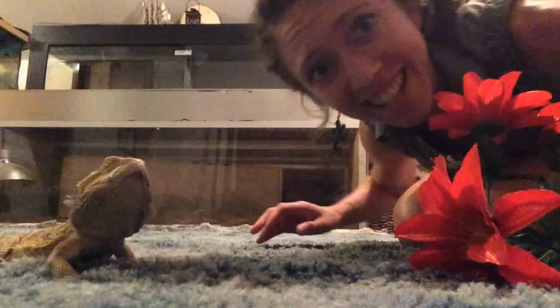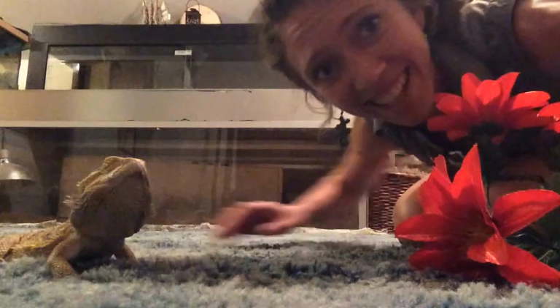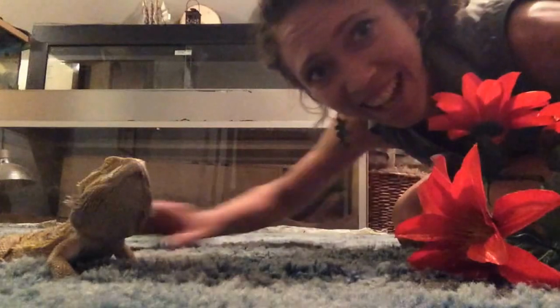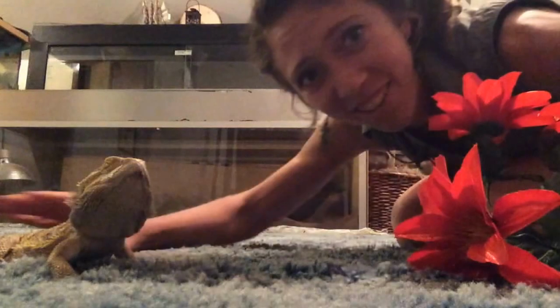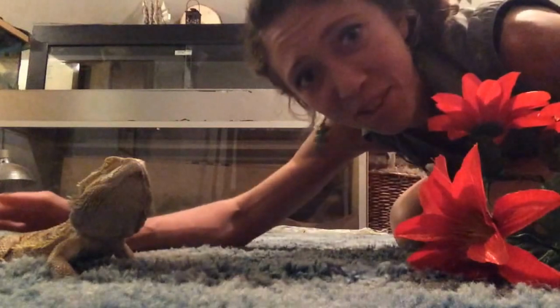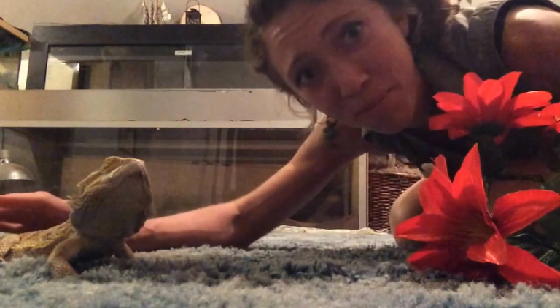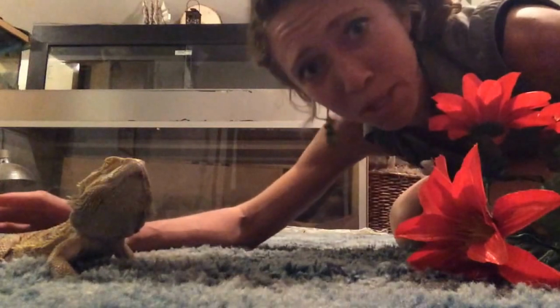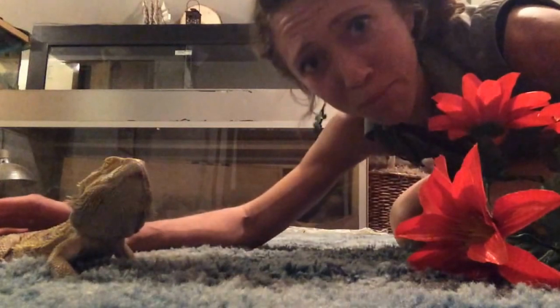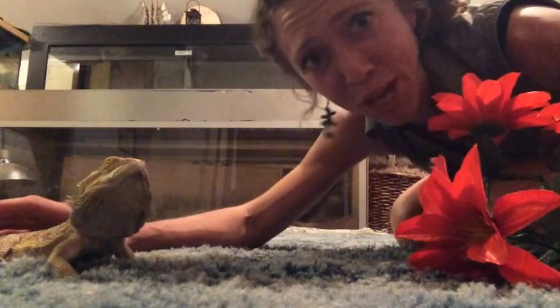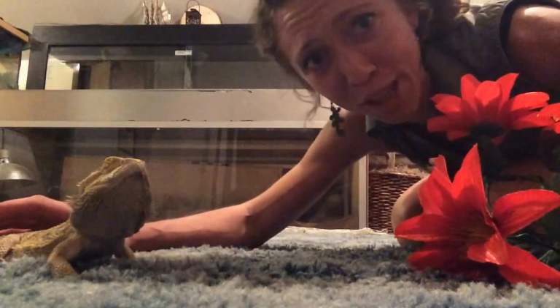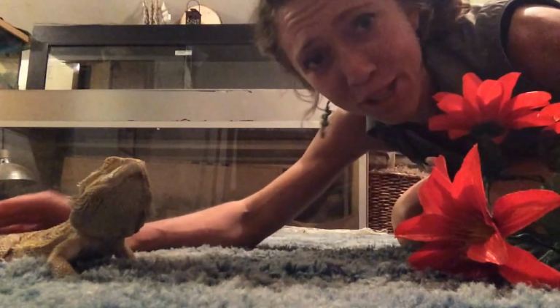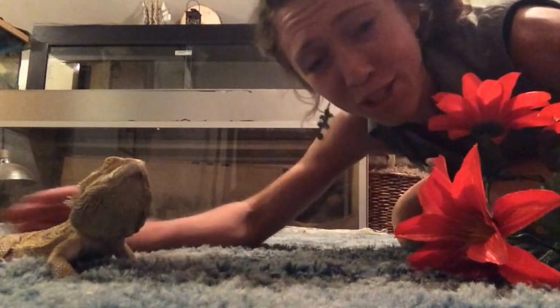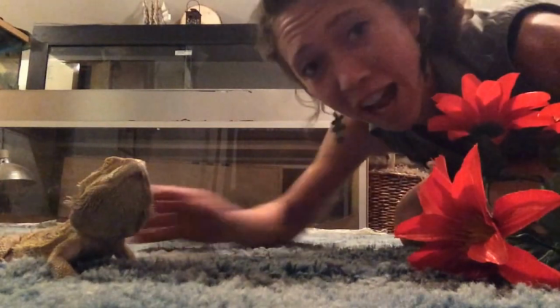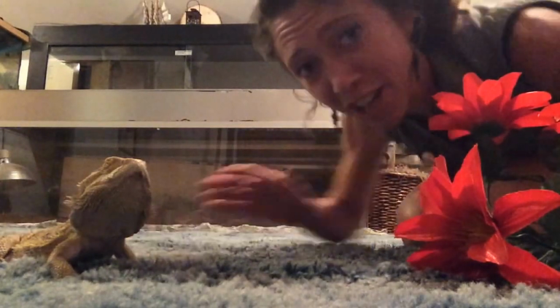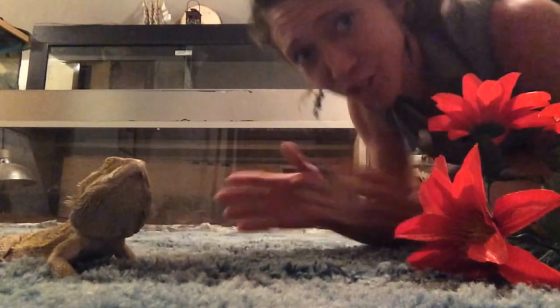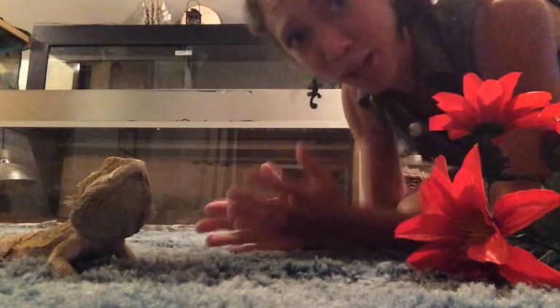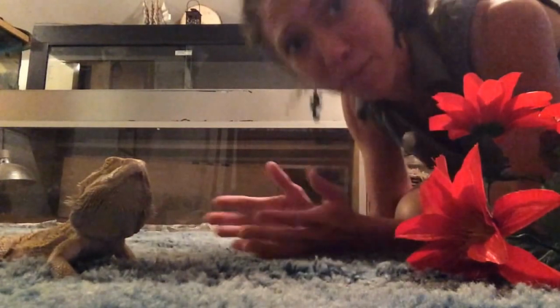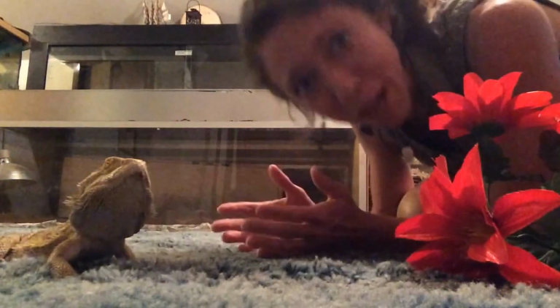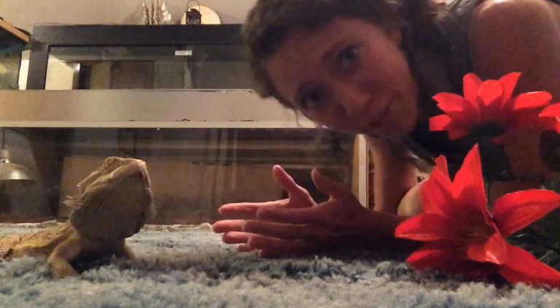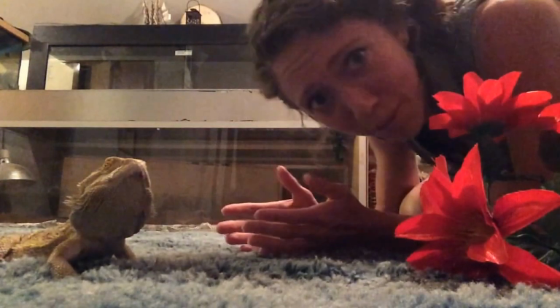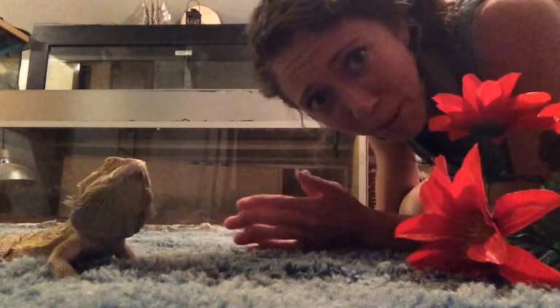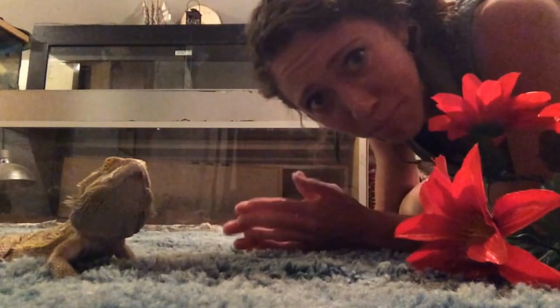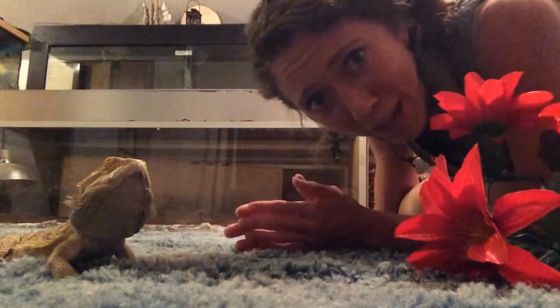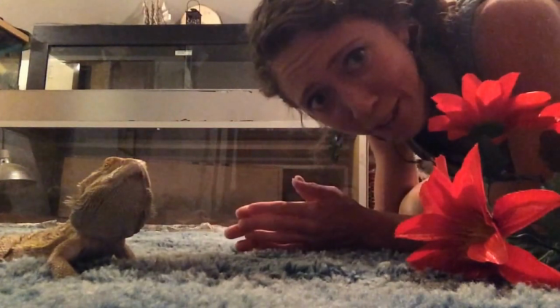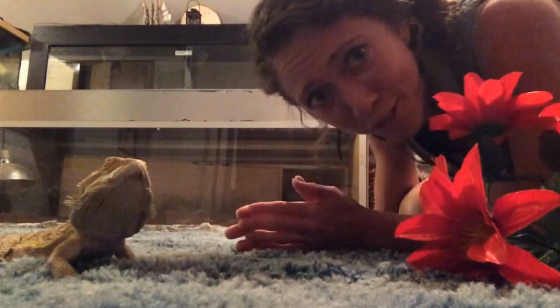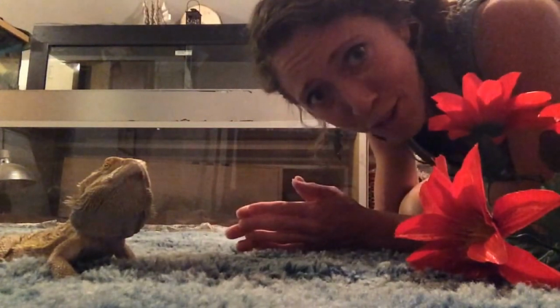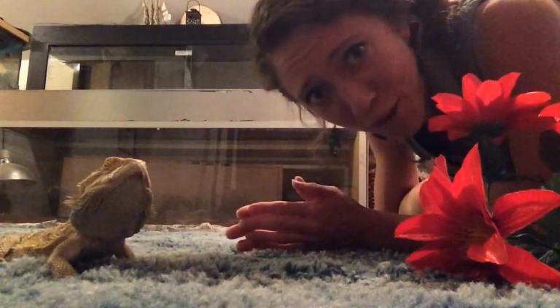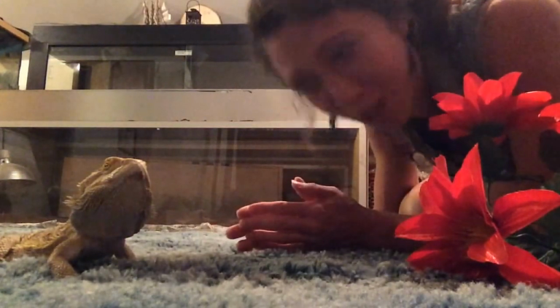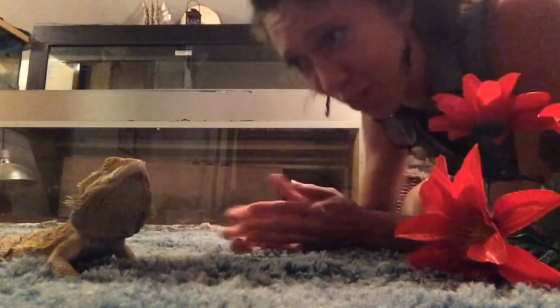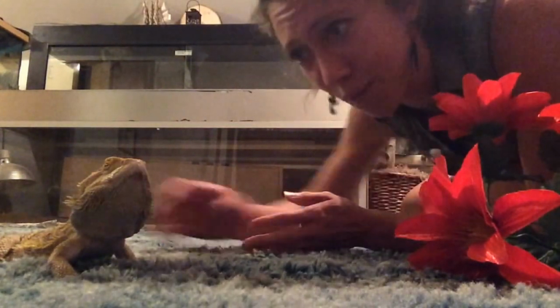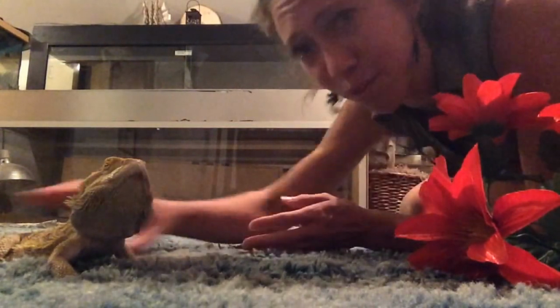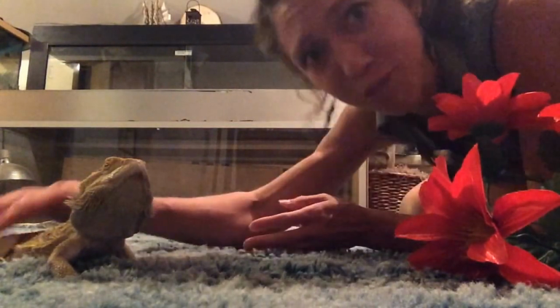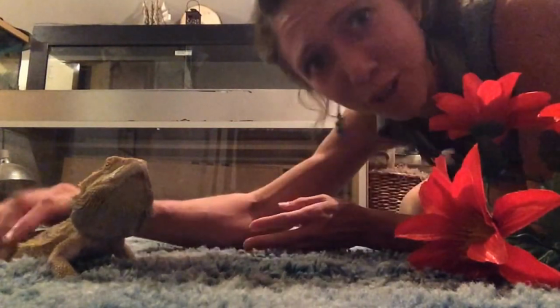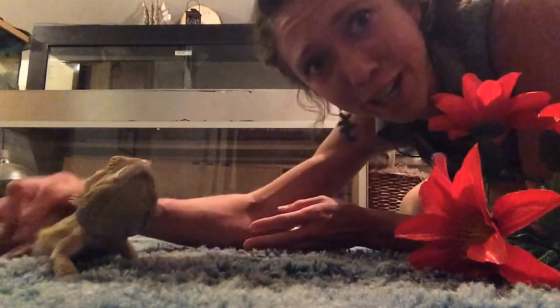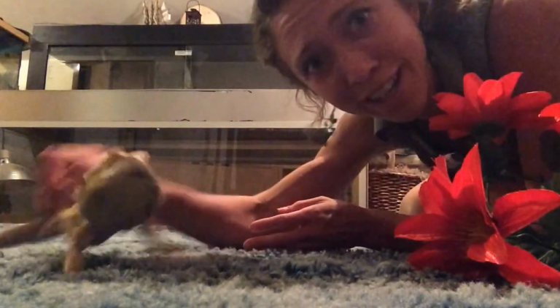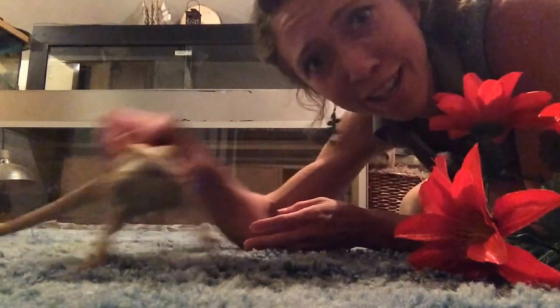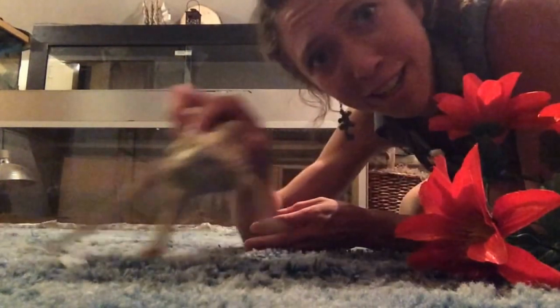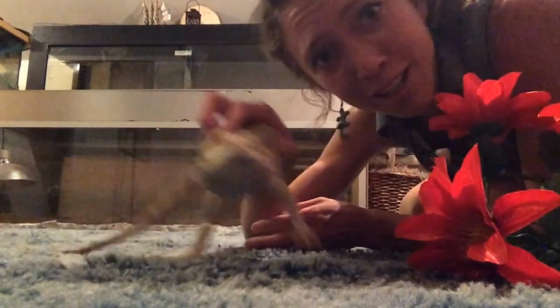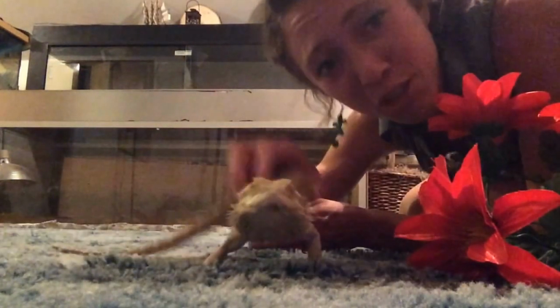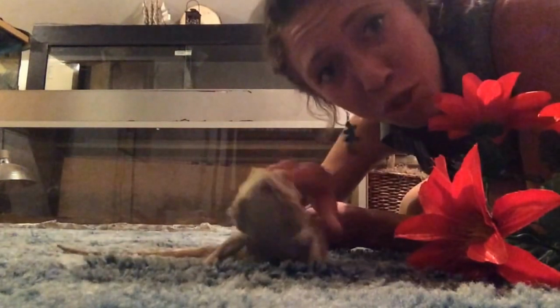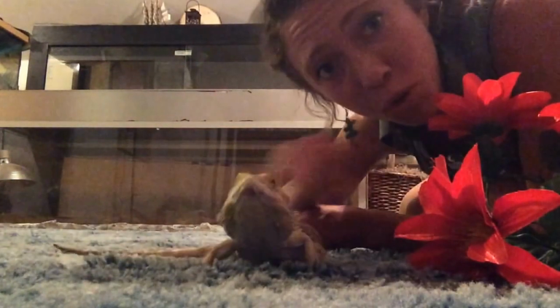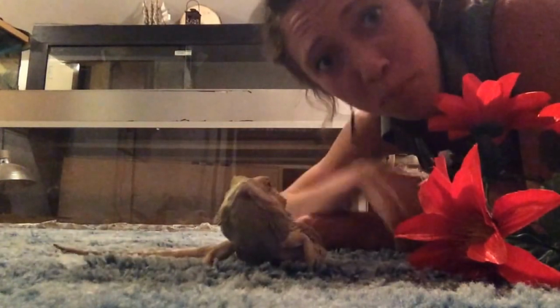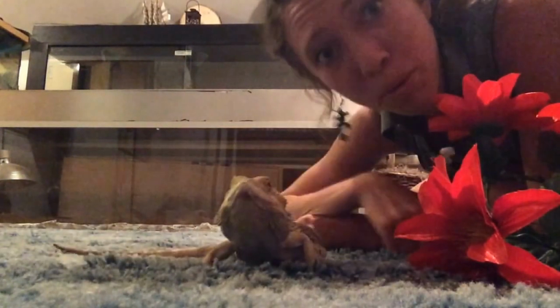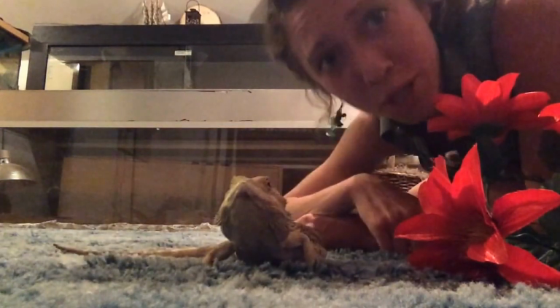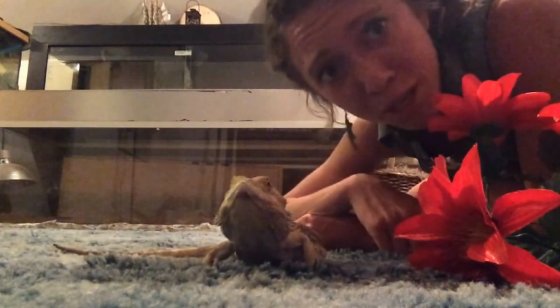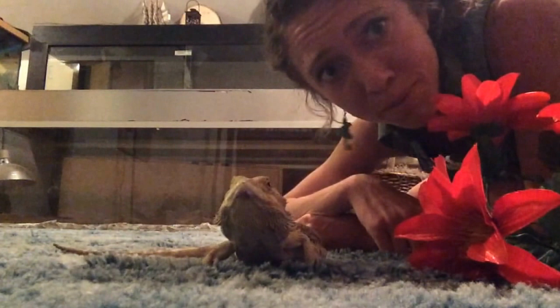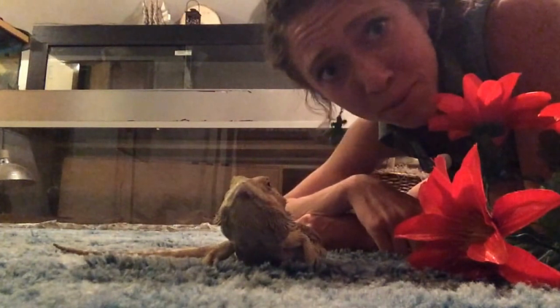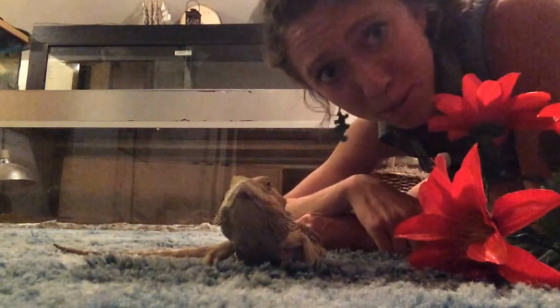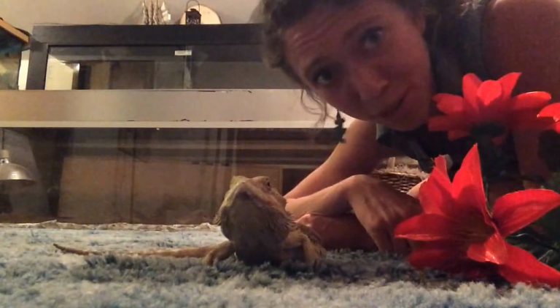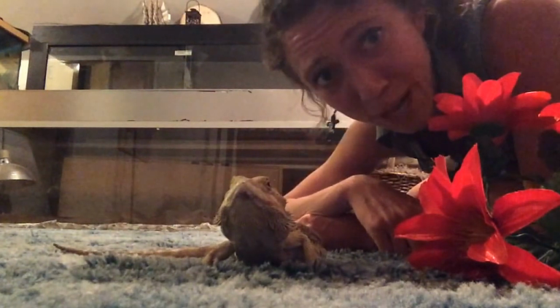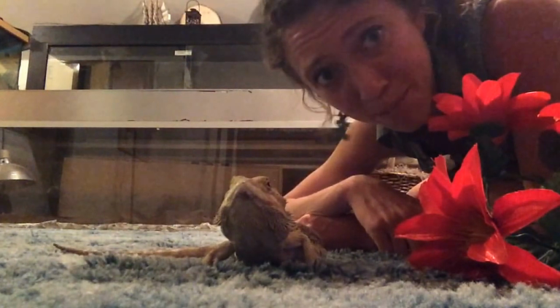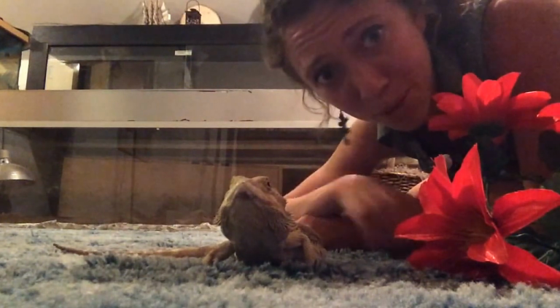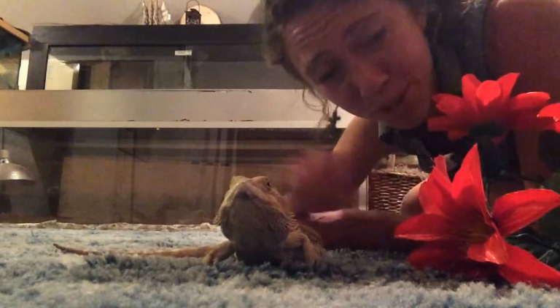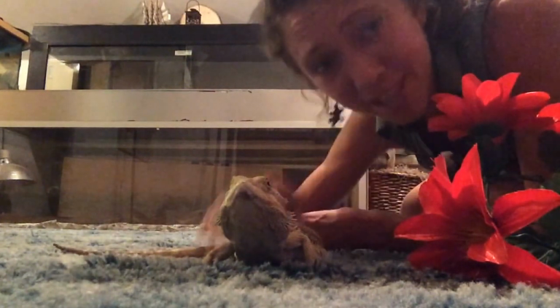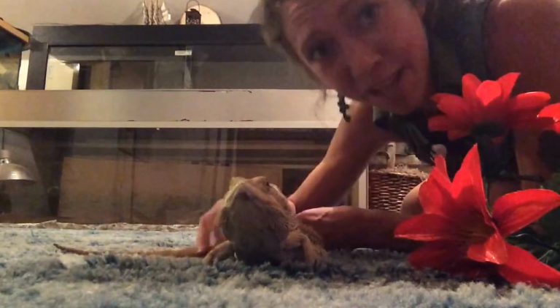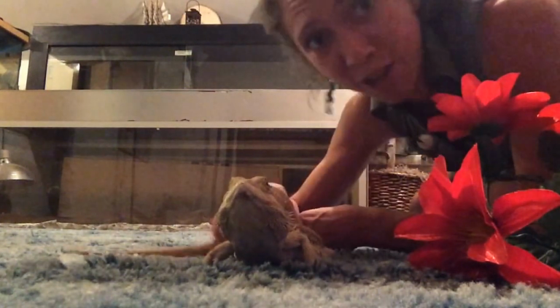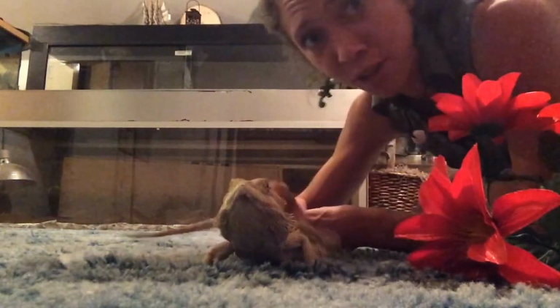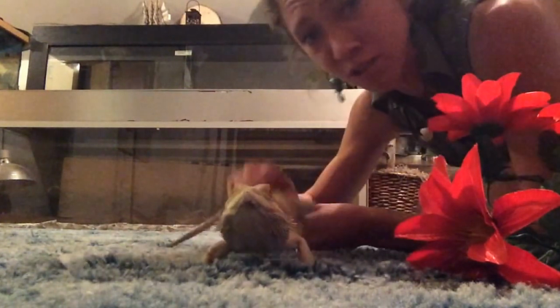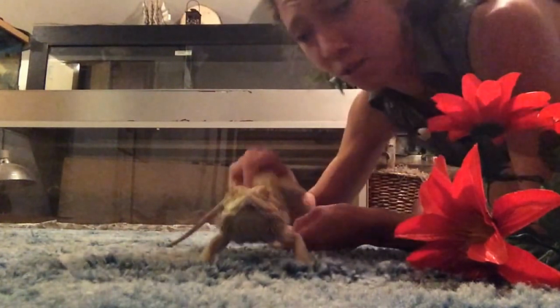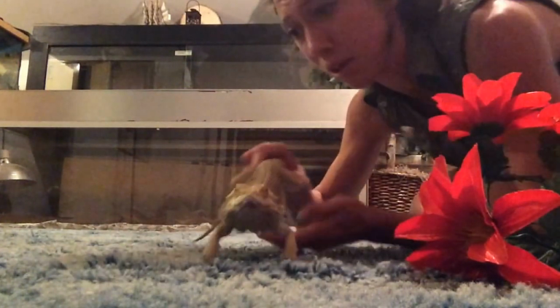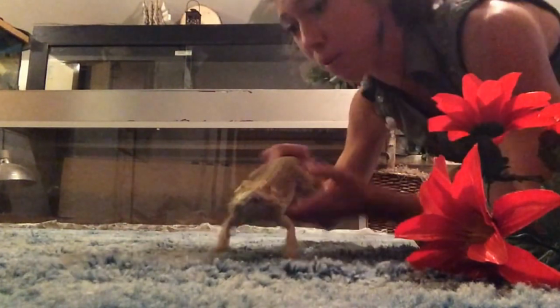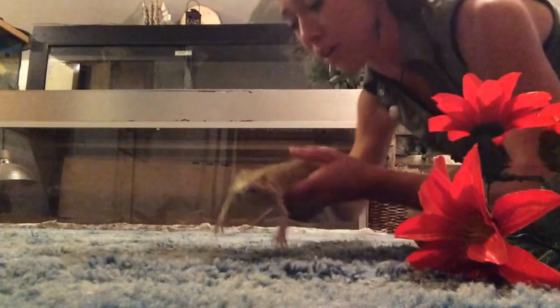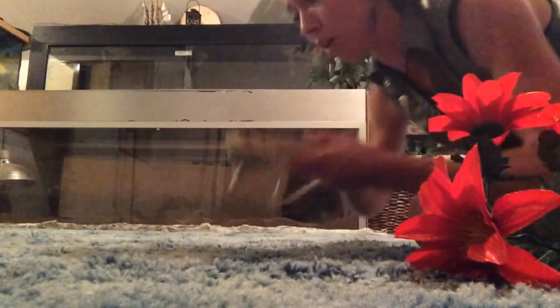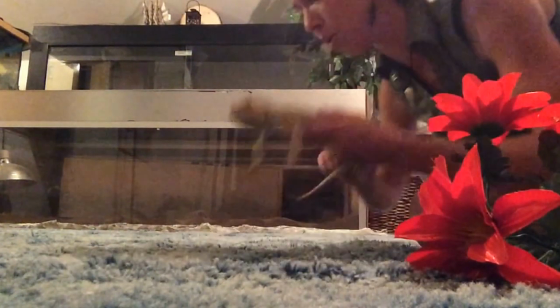For the push-up challenge, I just got back from a reptile show and I thought it'd be fun to do push-ups with your animals. So here we go.